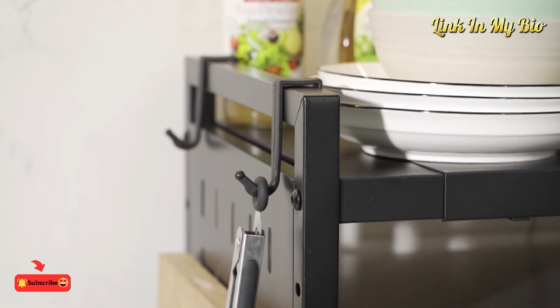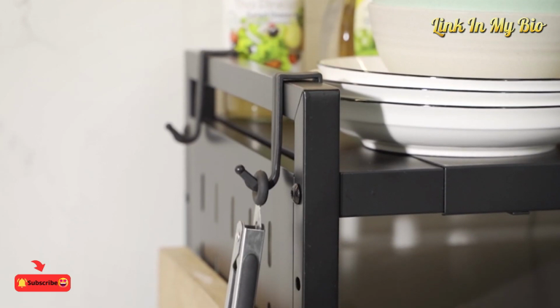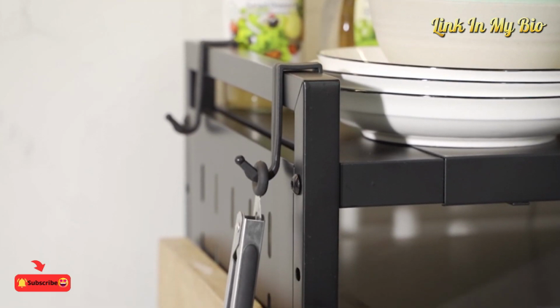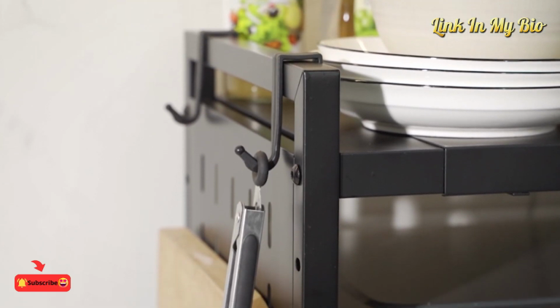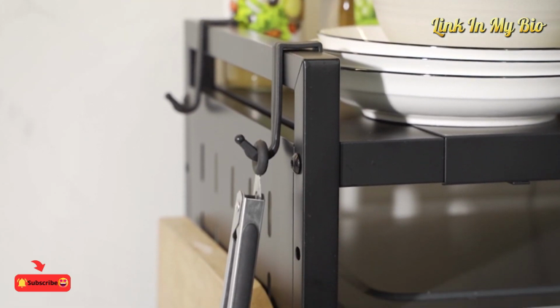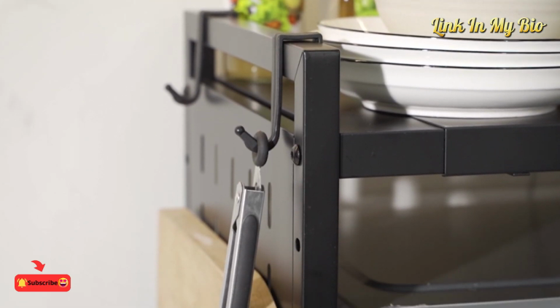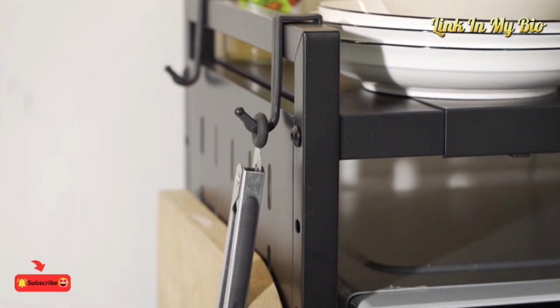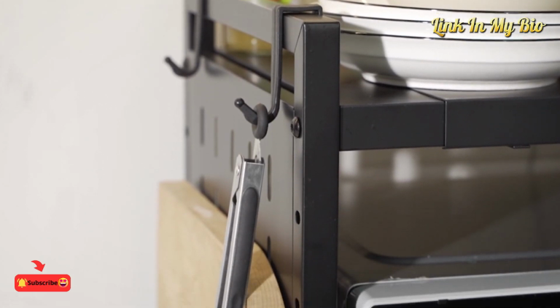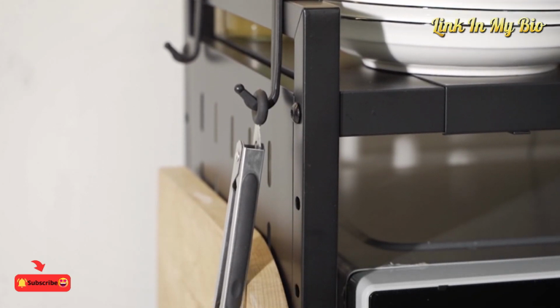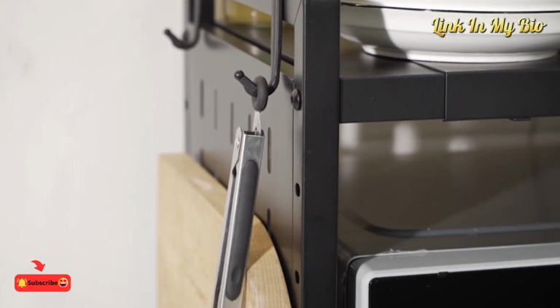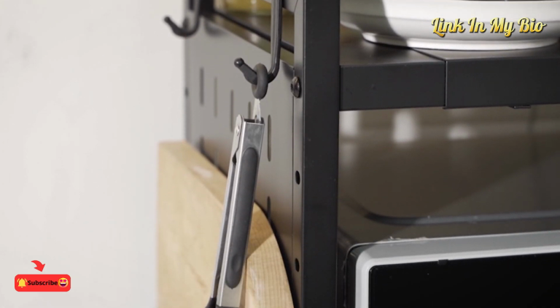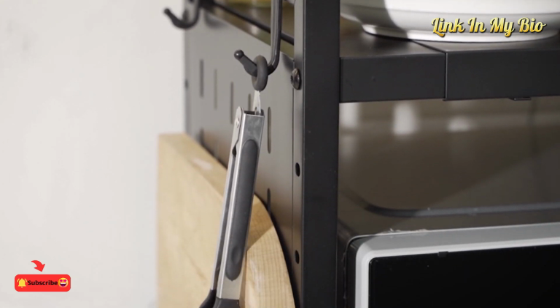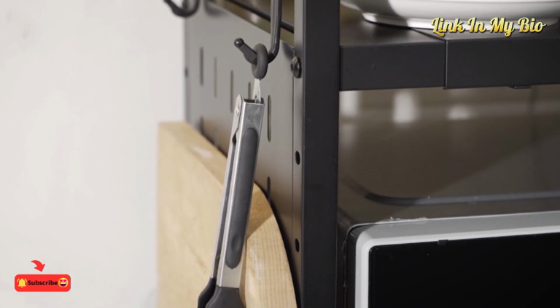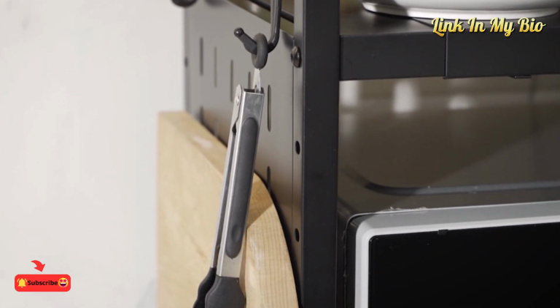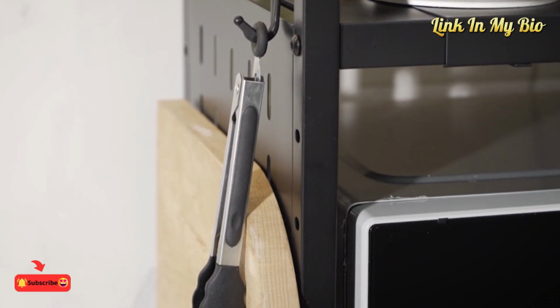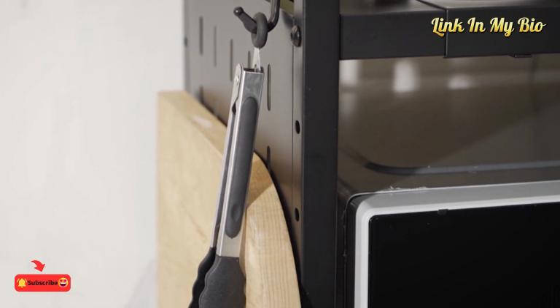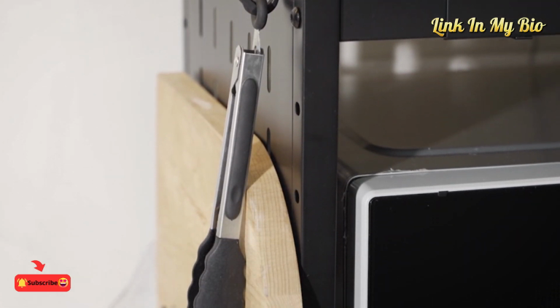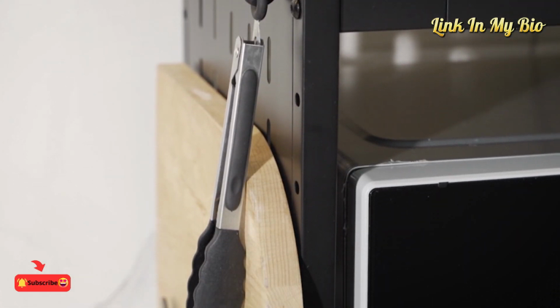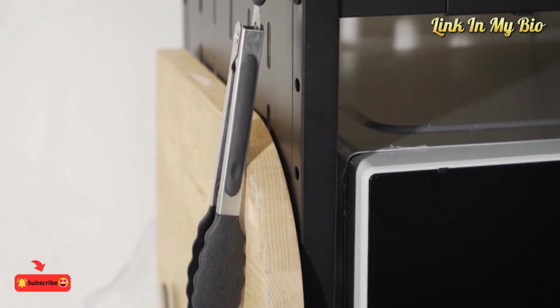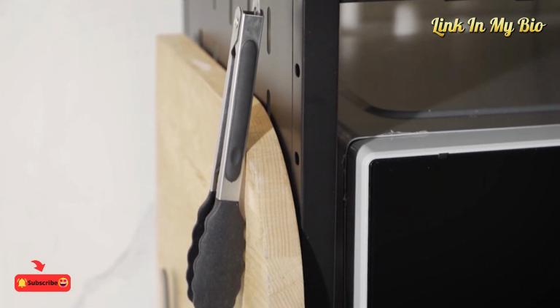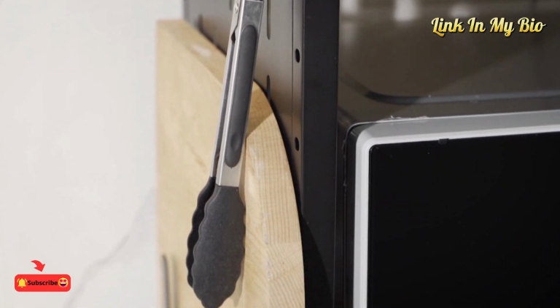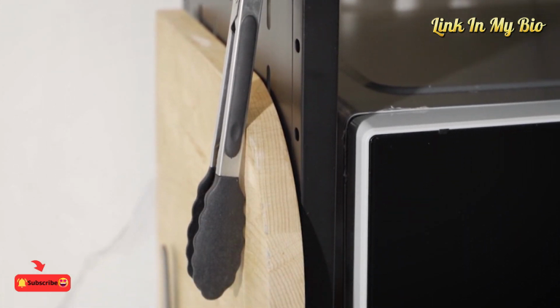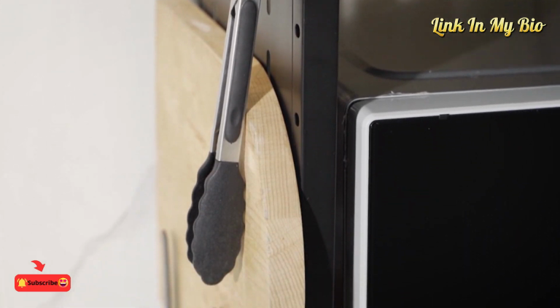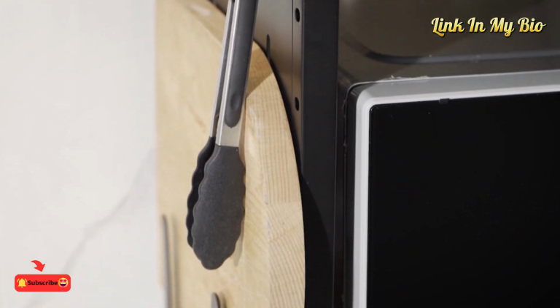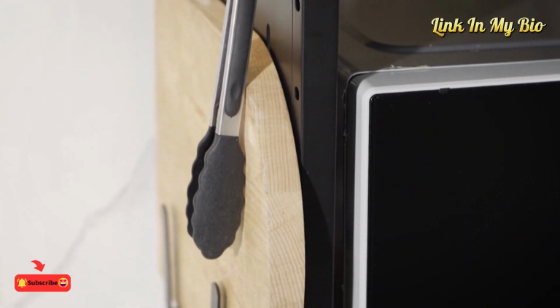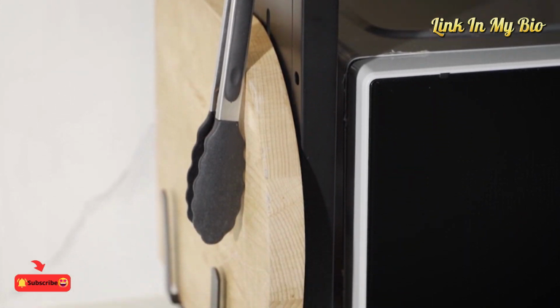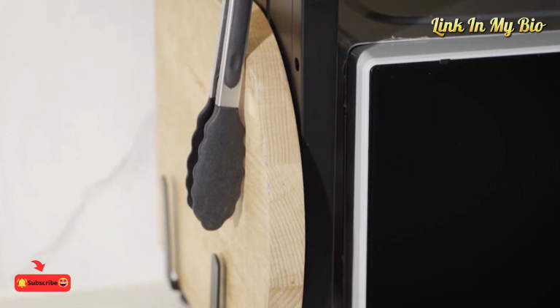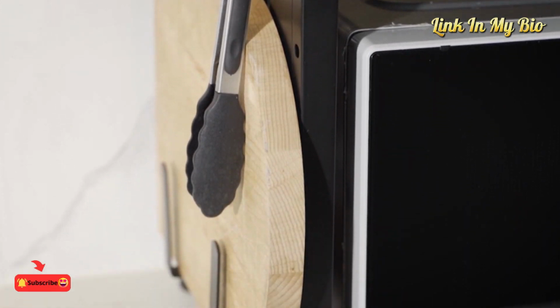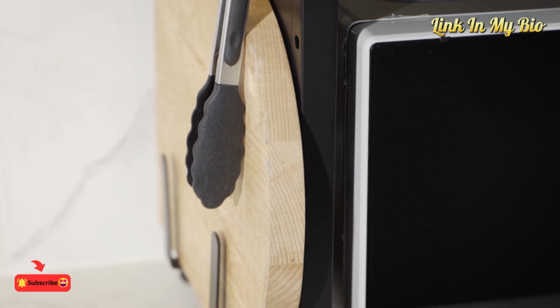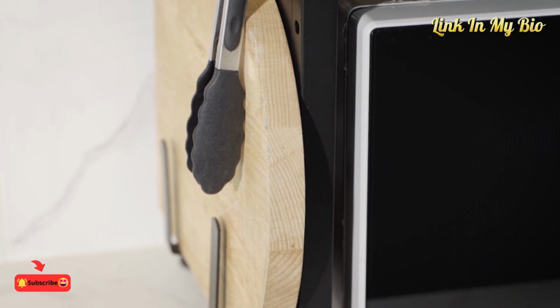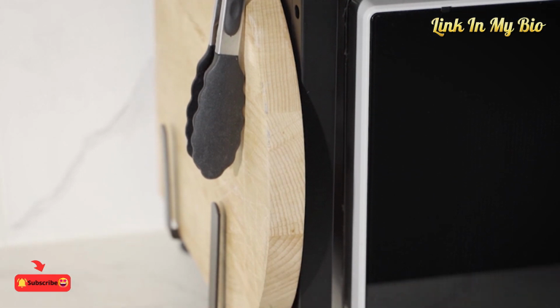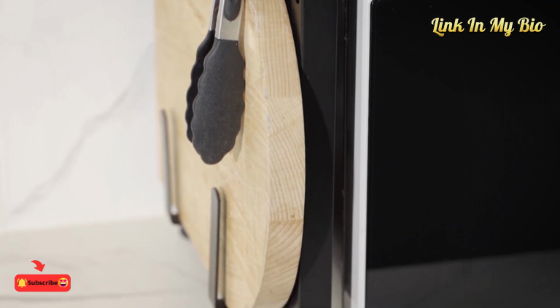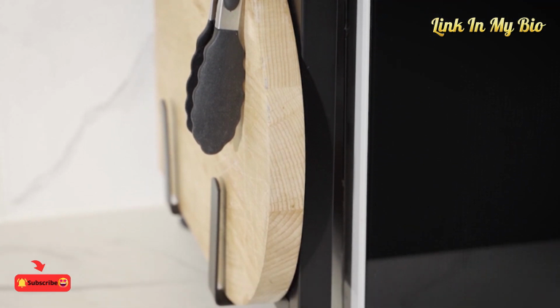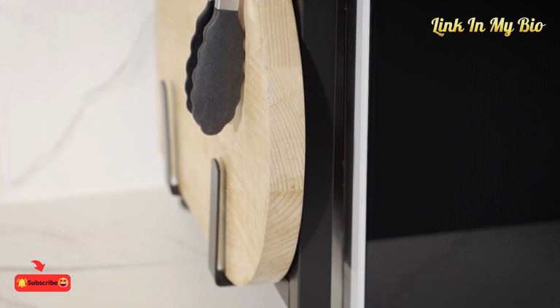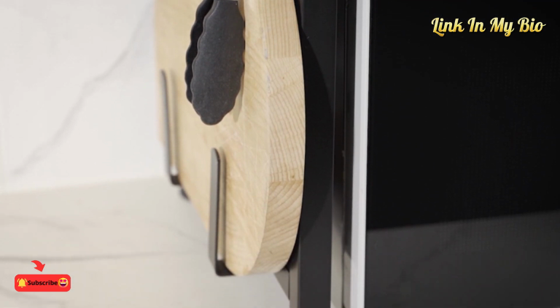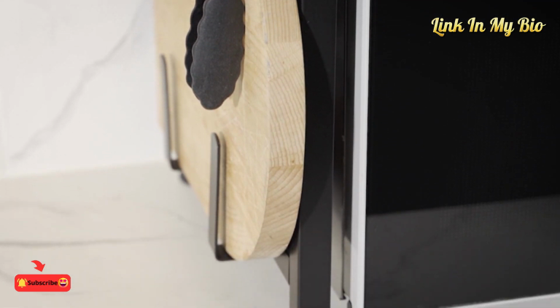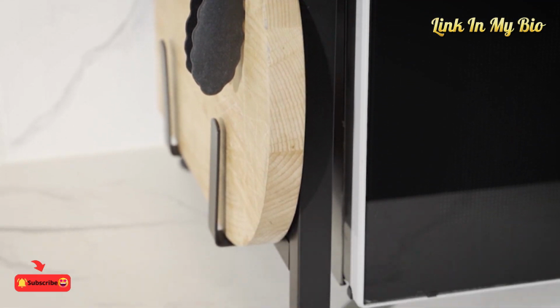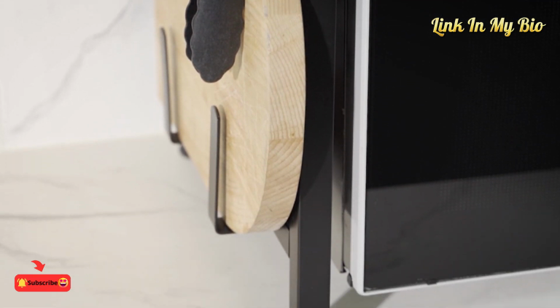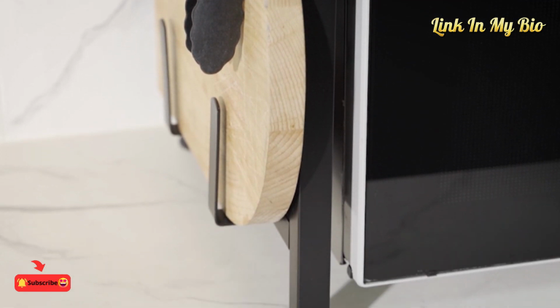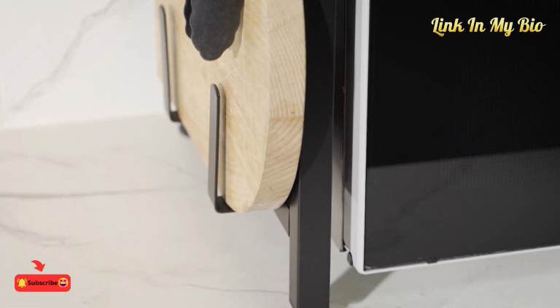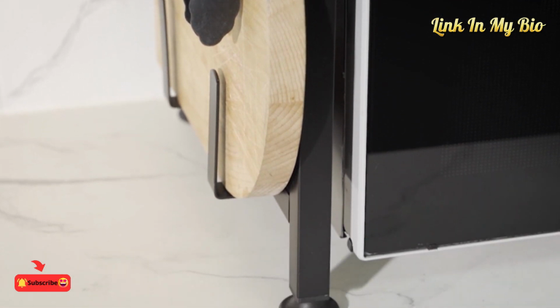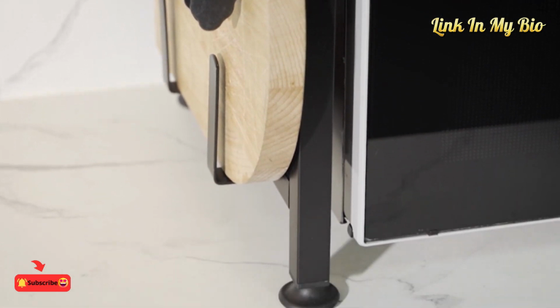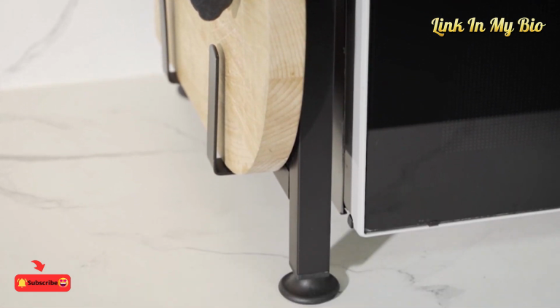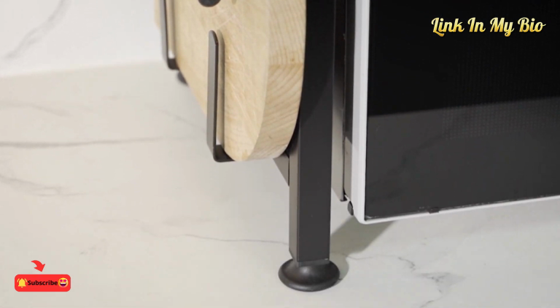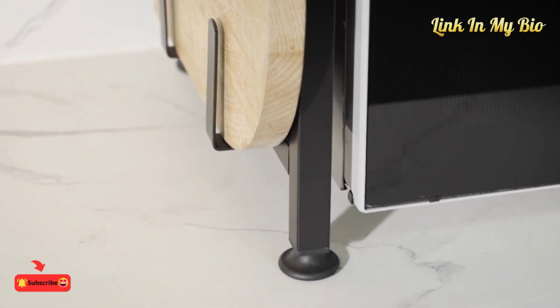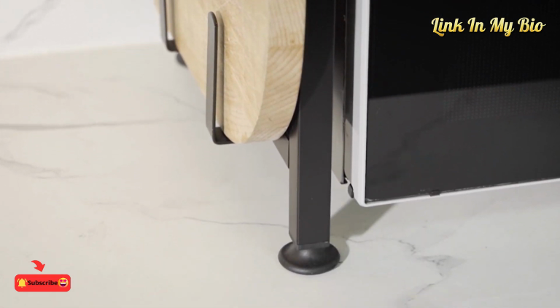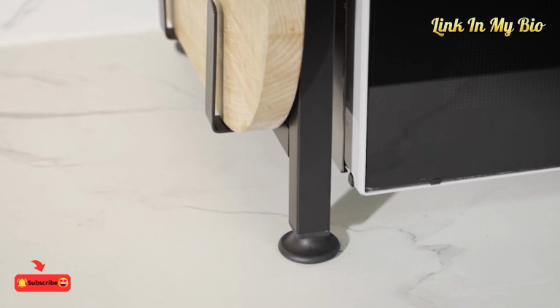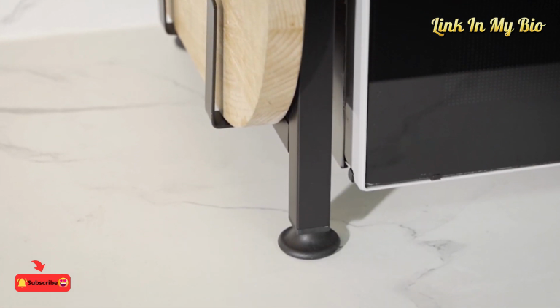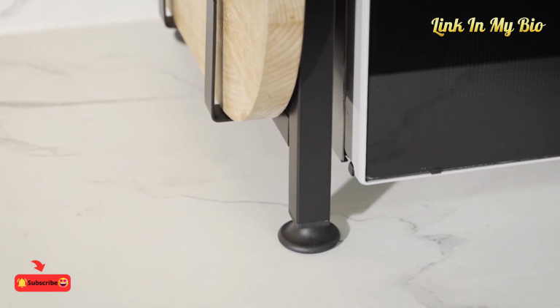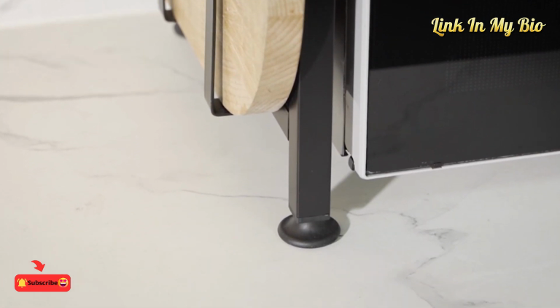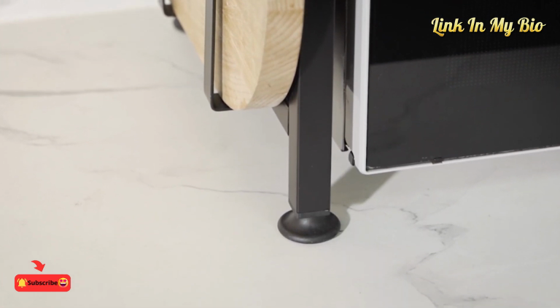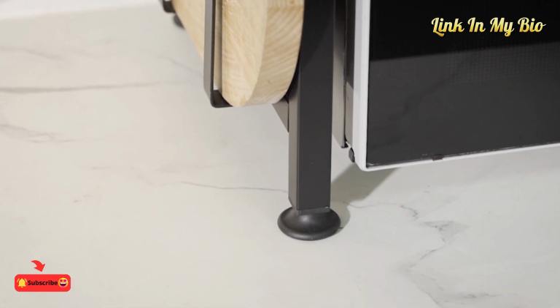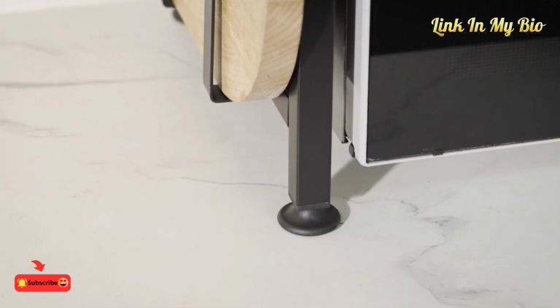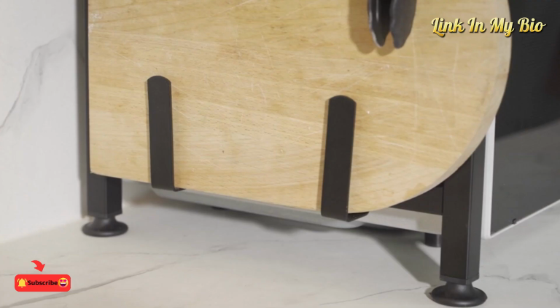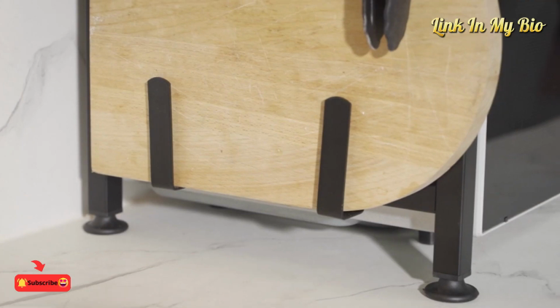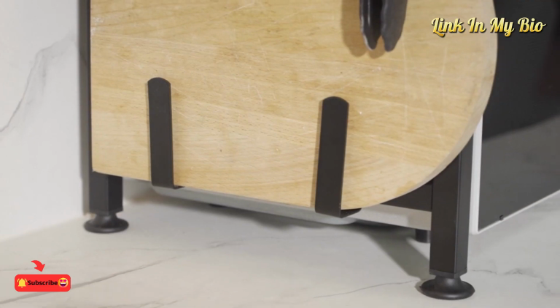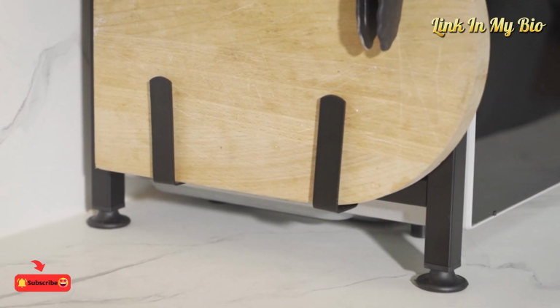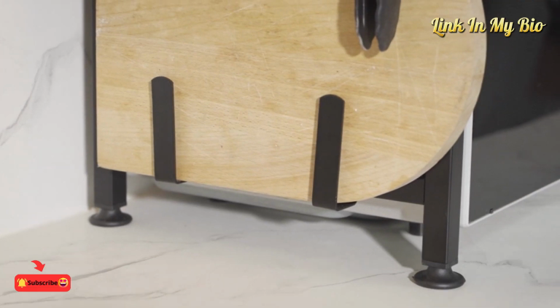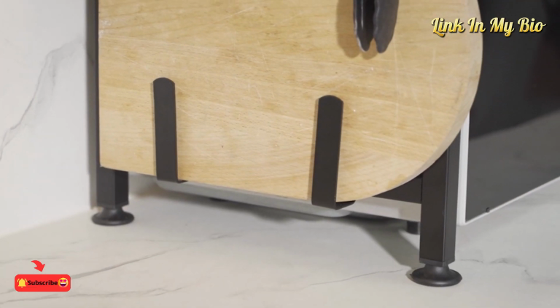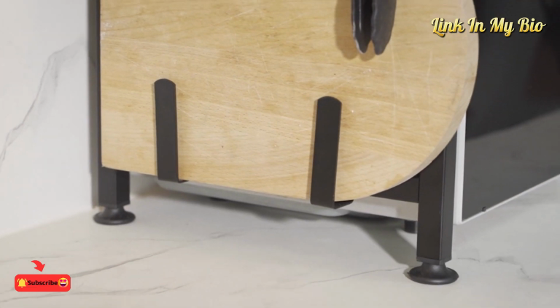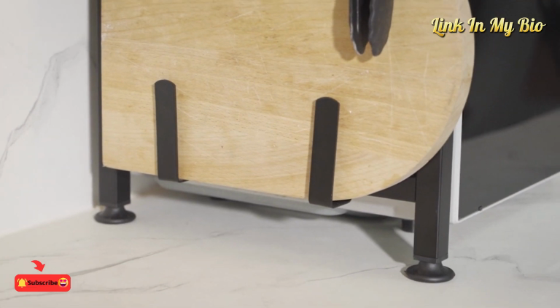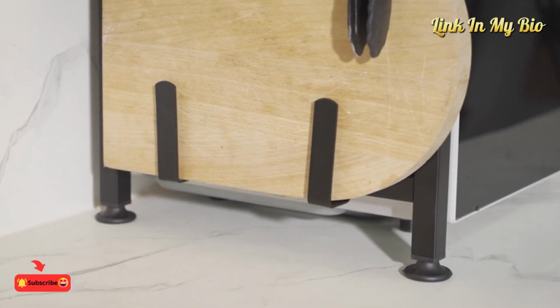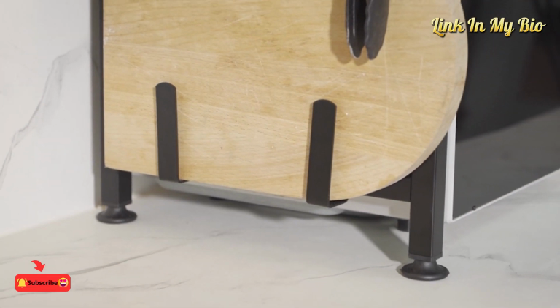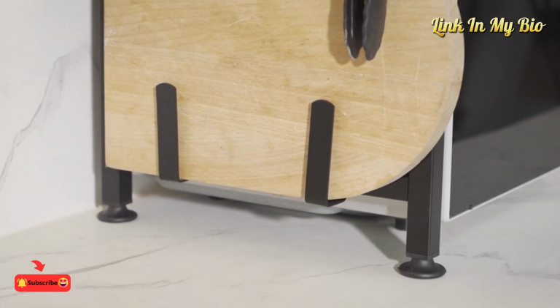Enjoy the convenience of a clutter-free cooking zone.